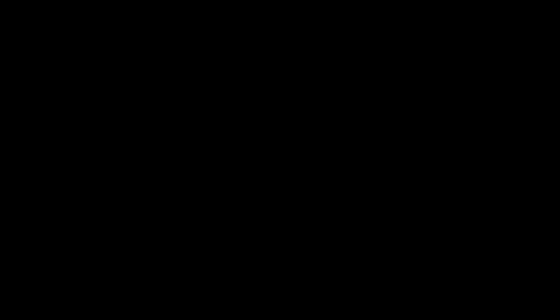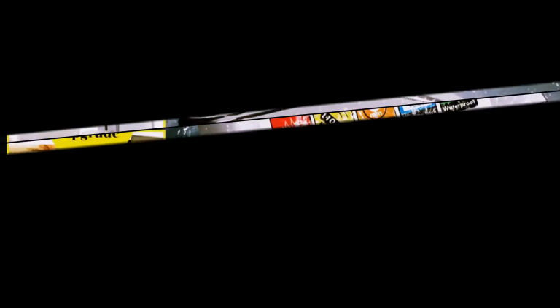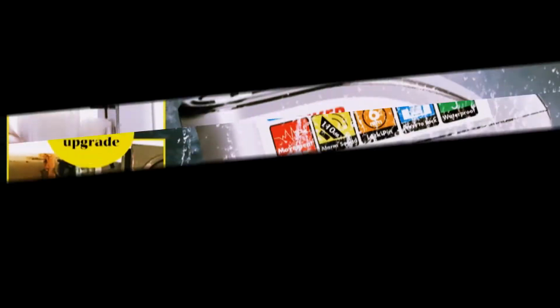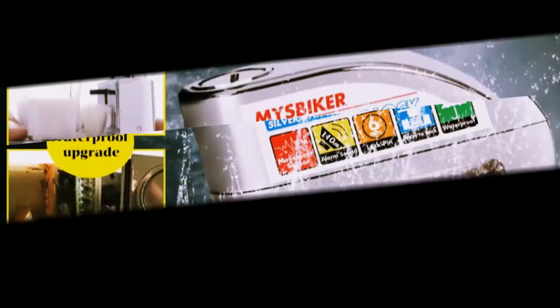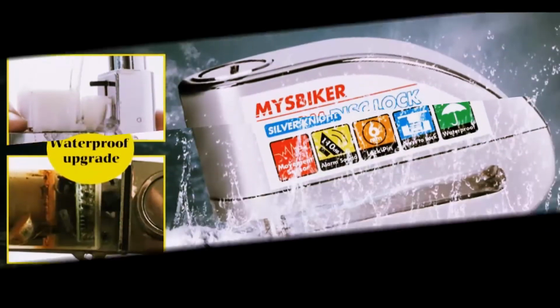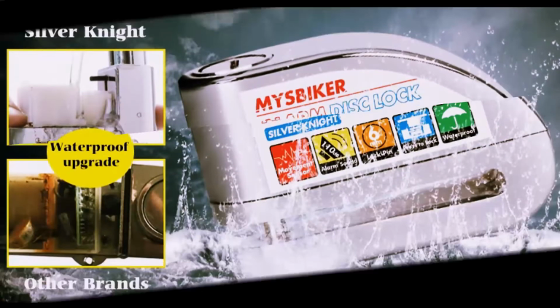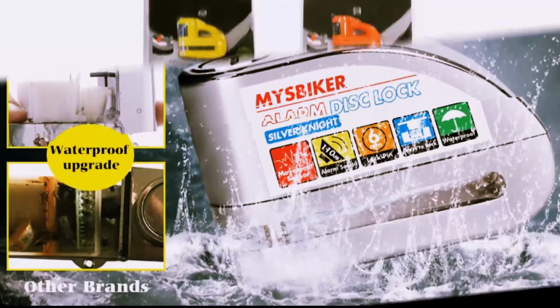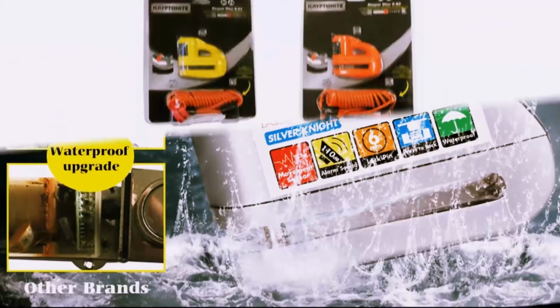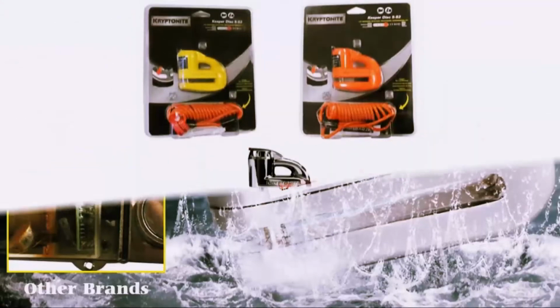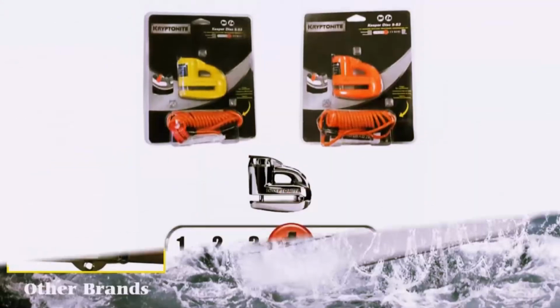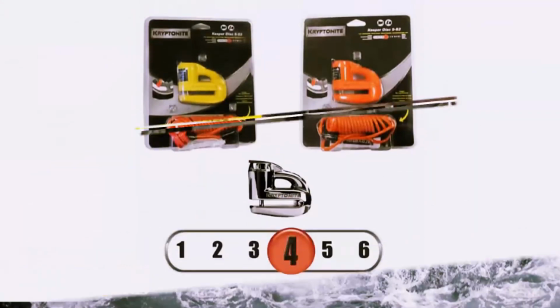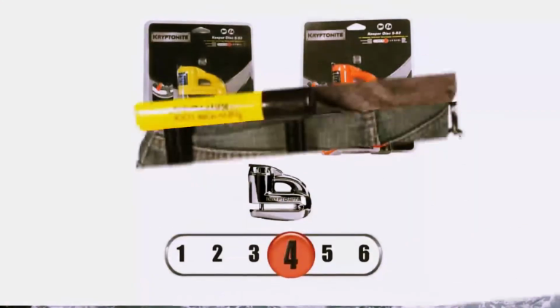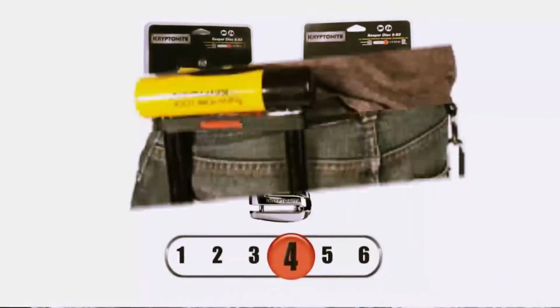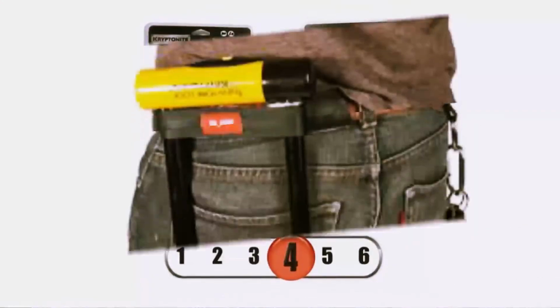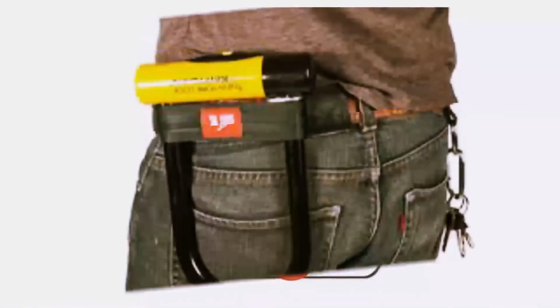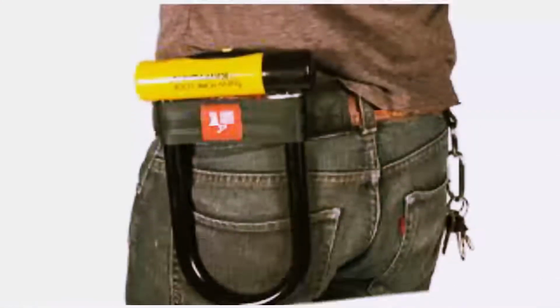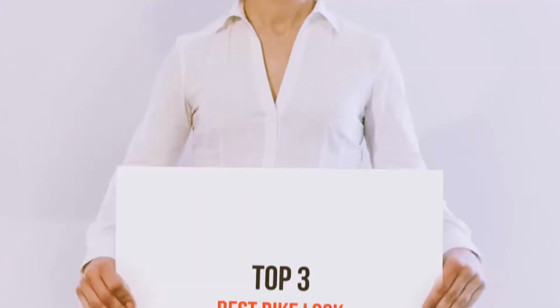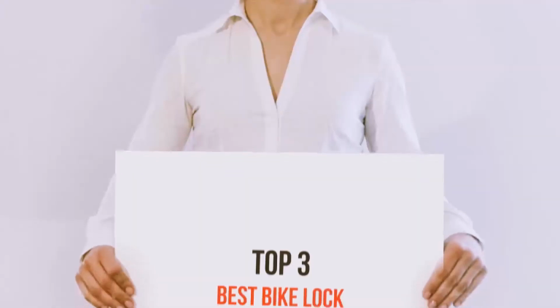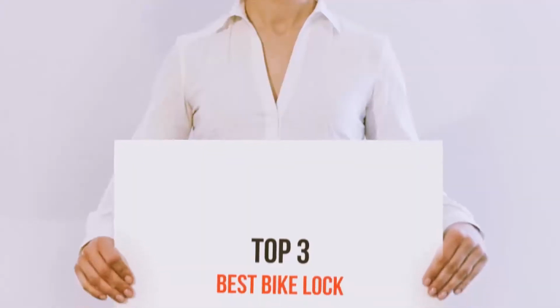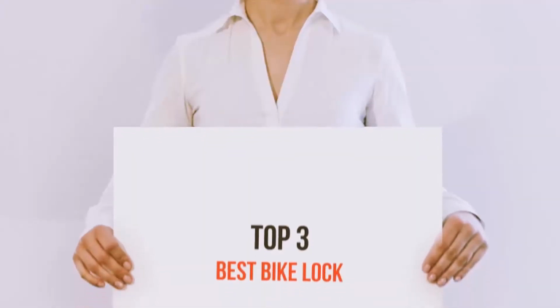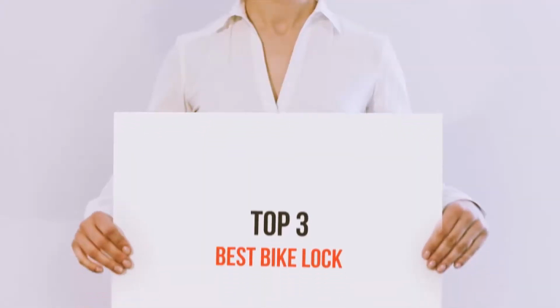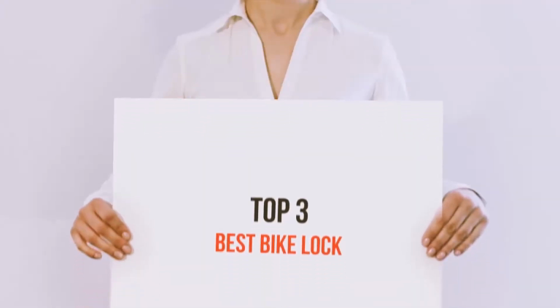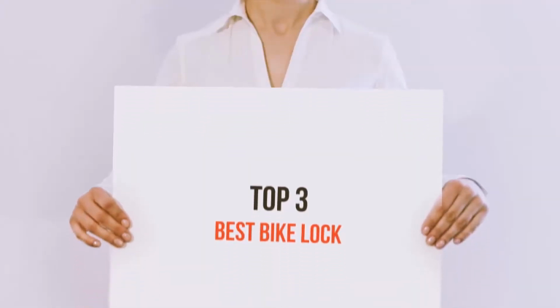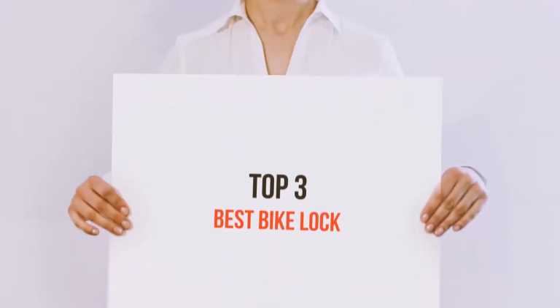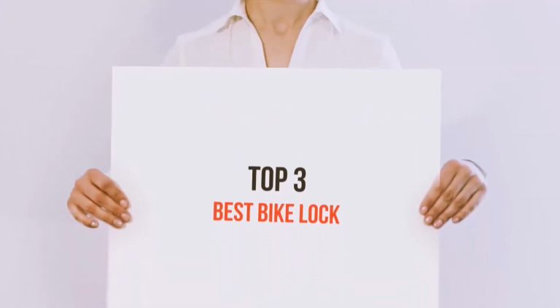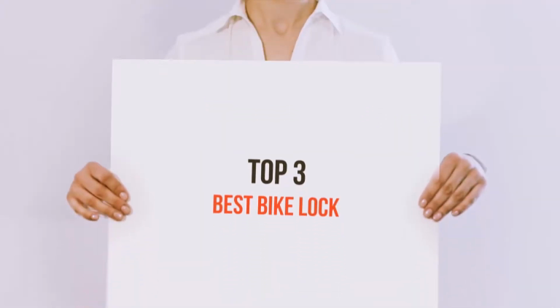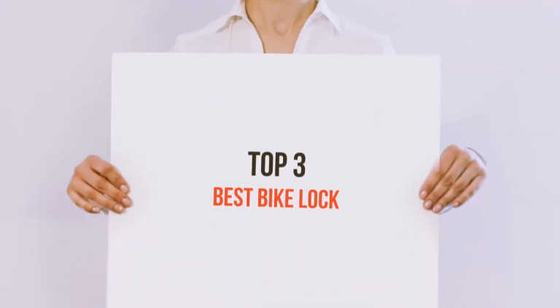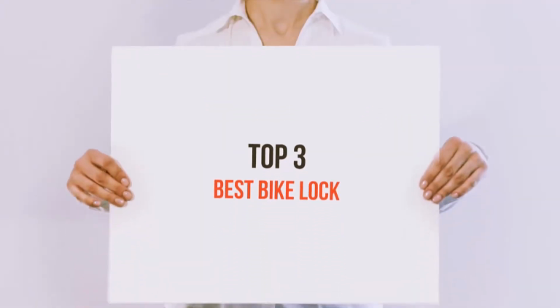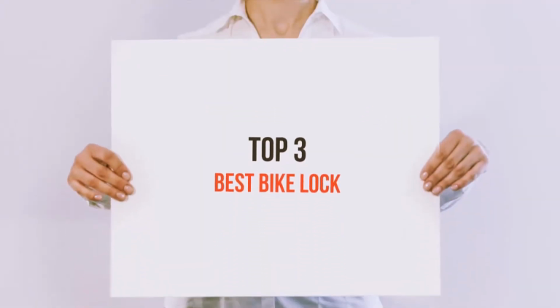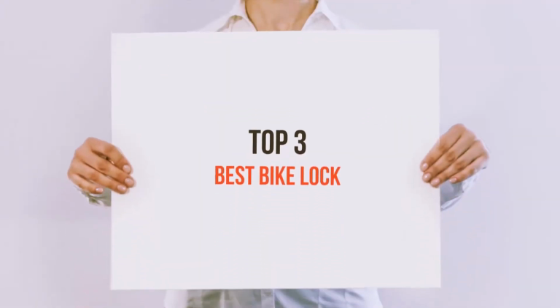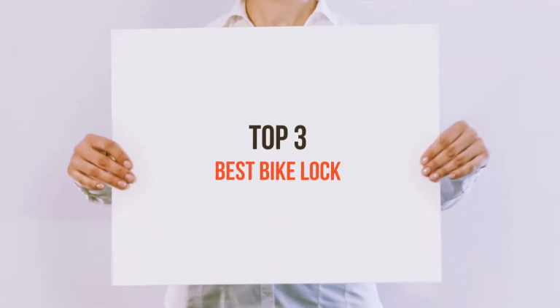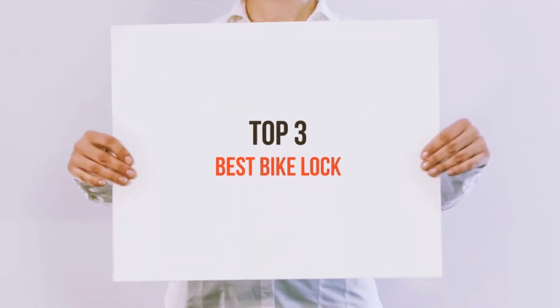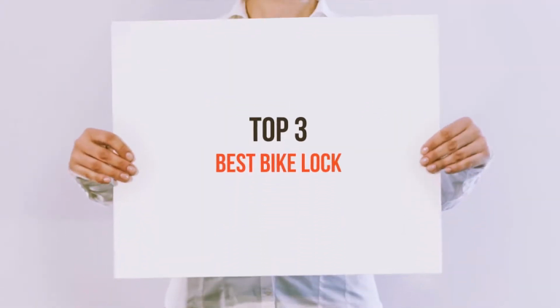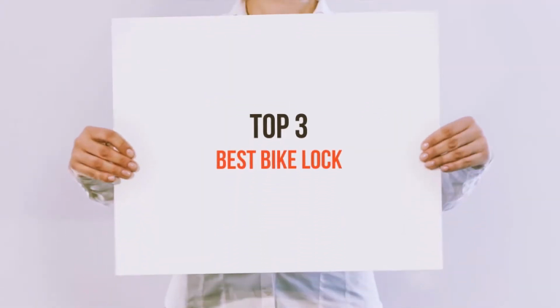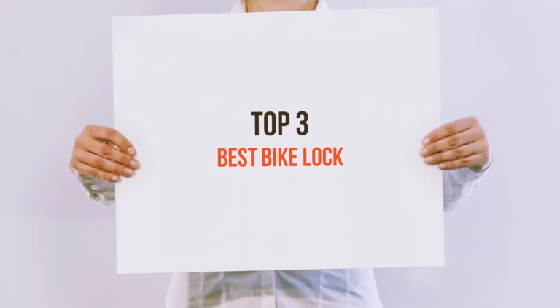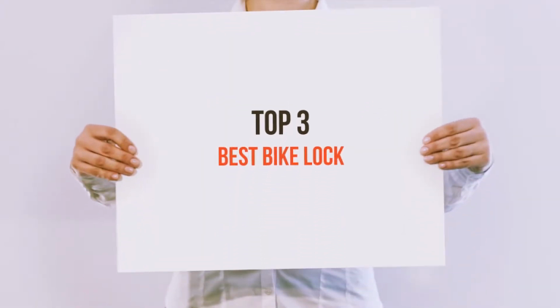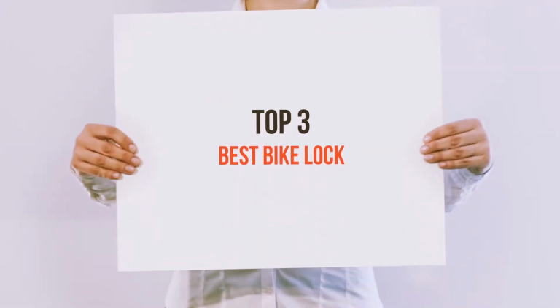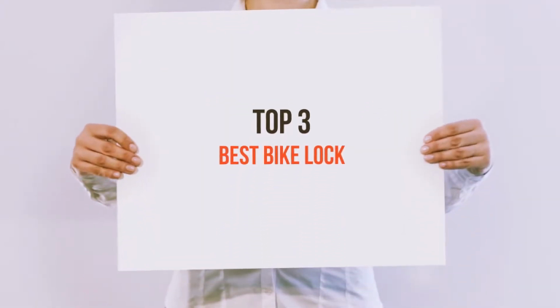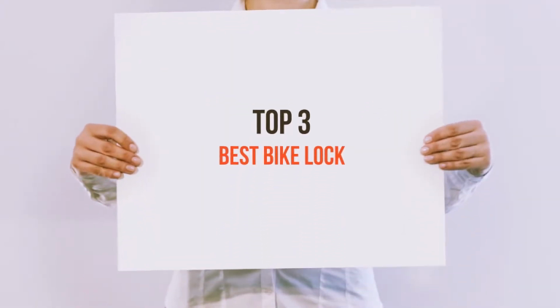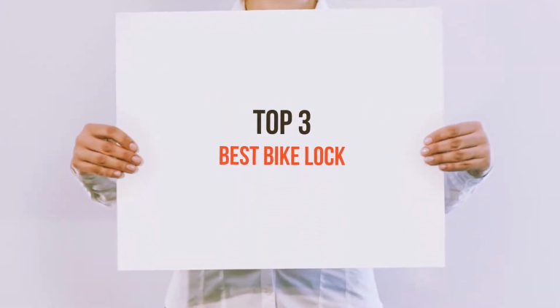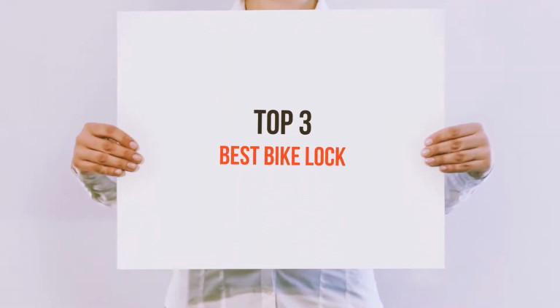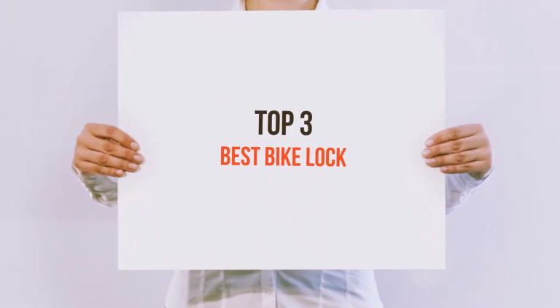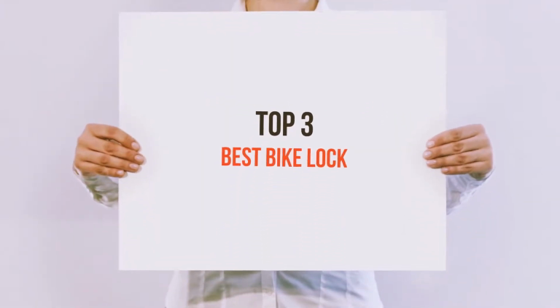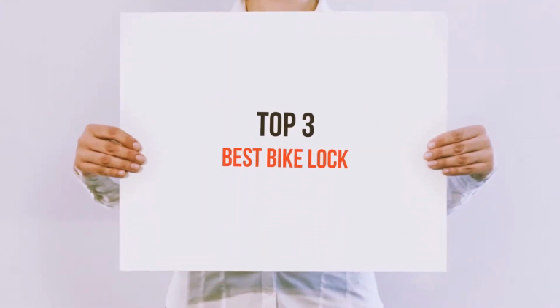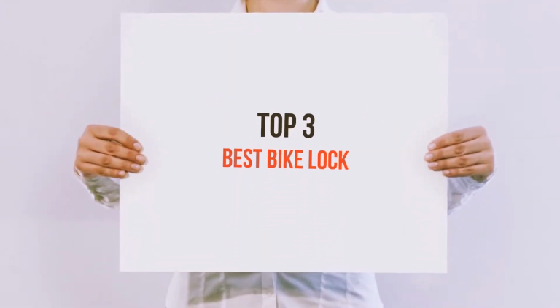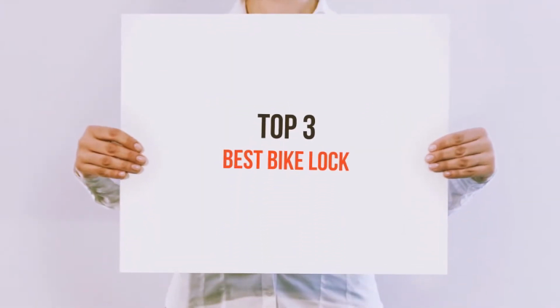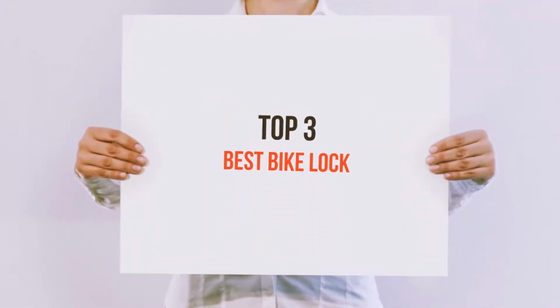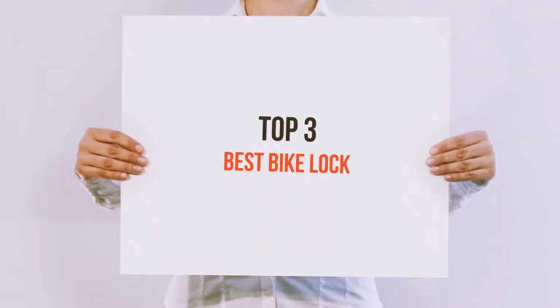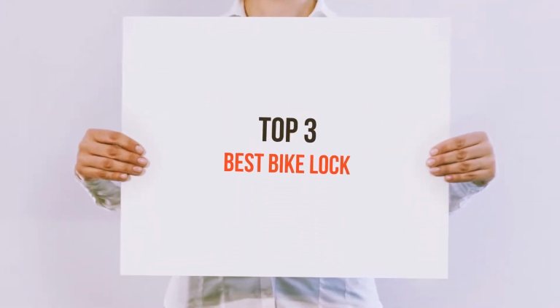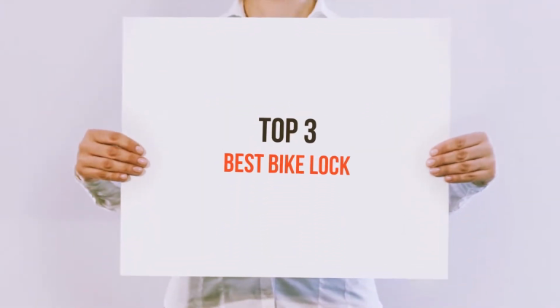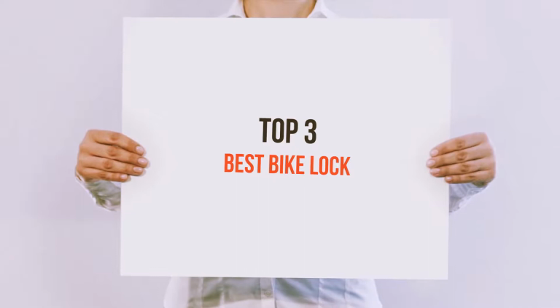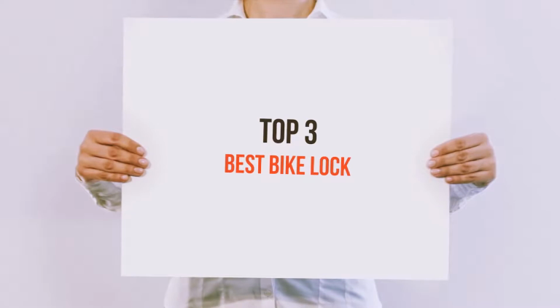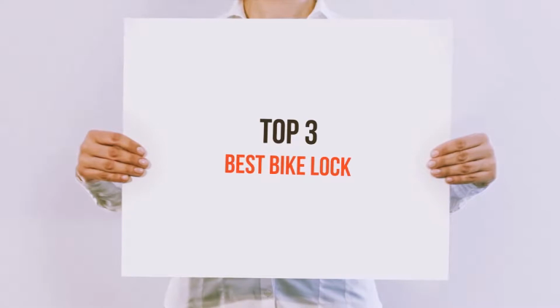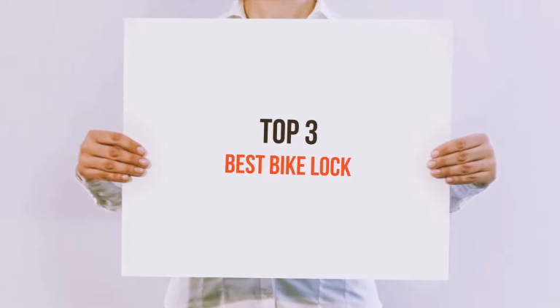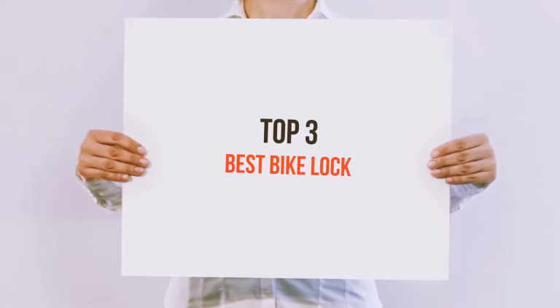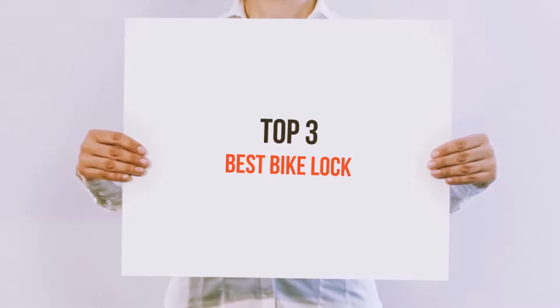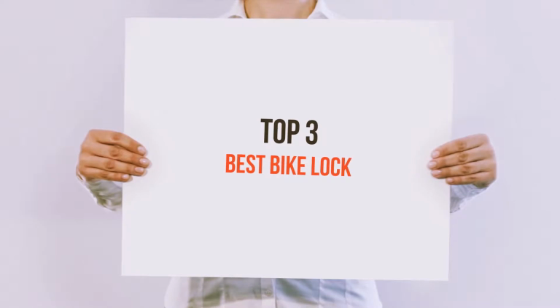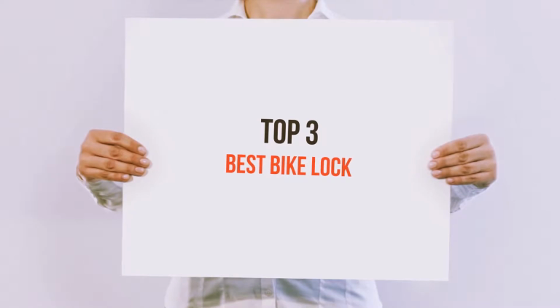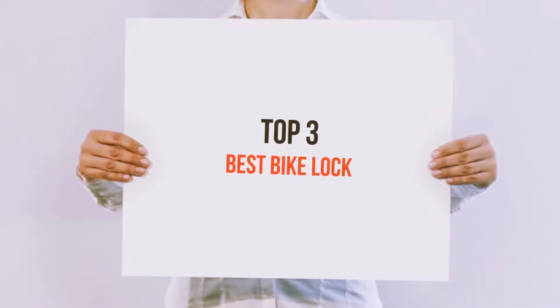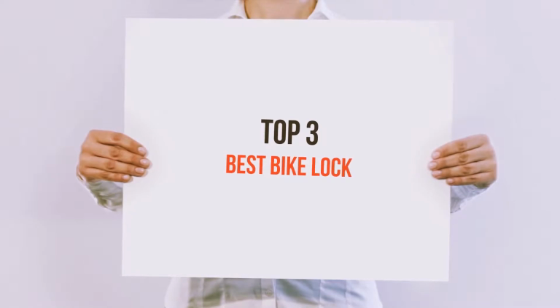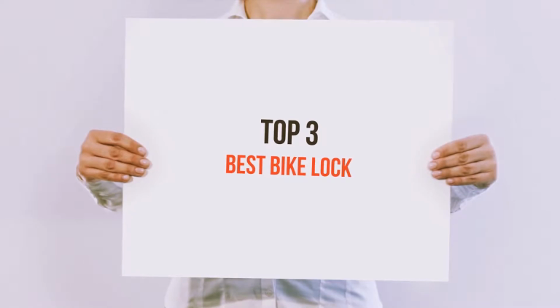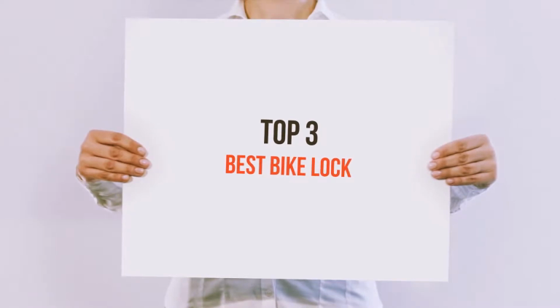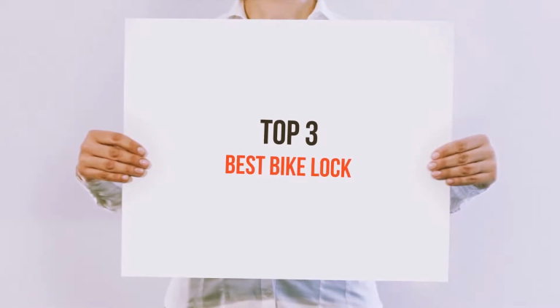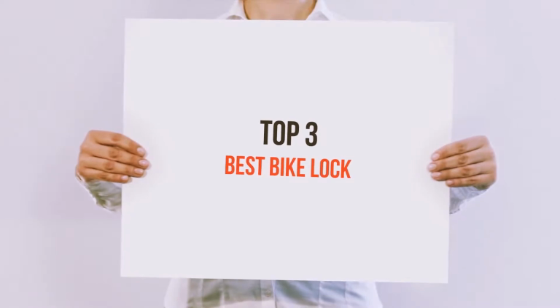Hello guys, welcome back to my channel. Today I'm going to talk about the top 3 best bike locks.